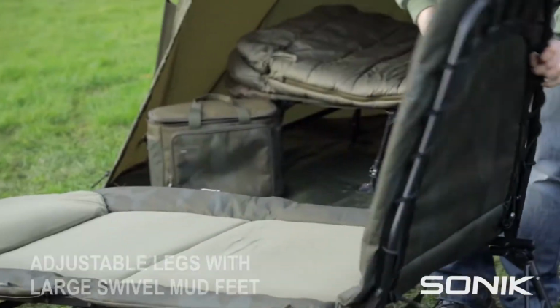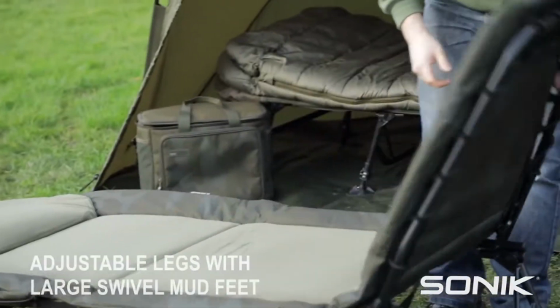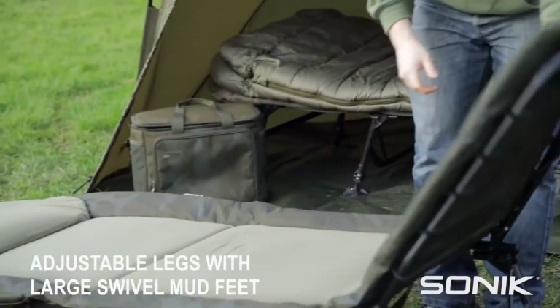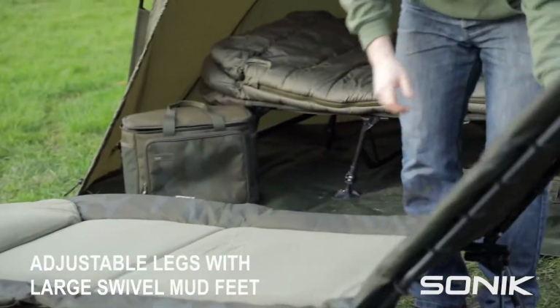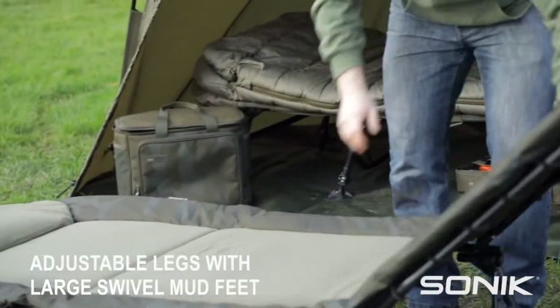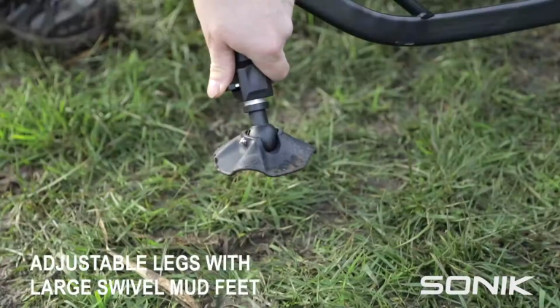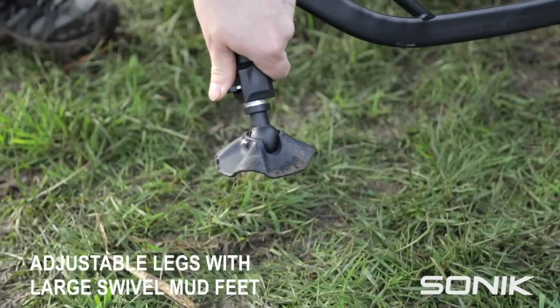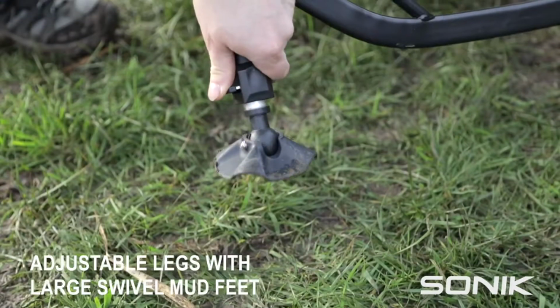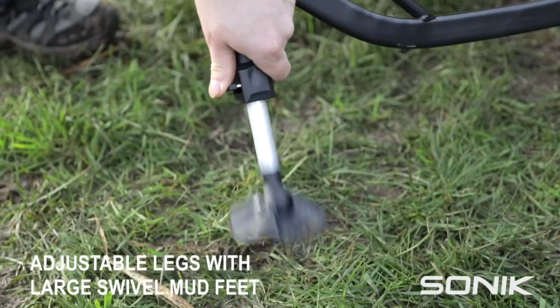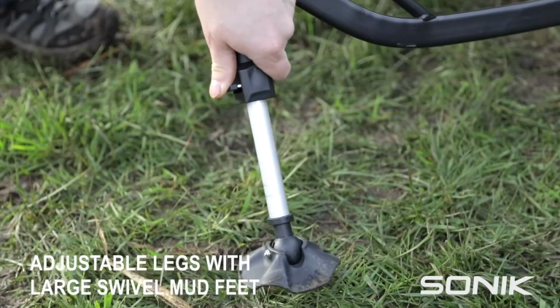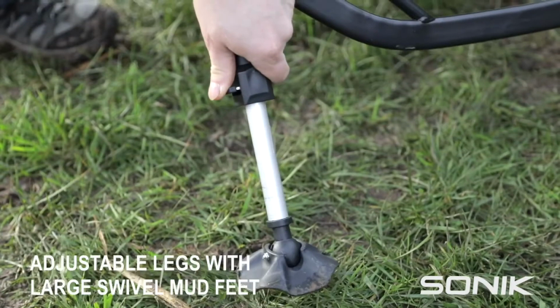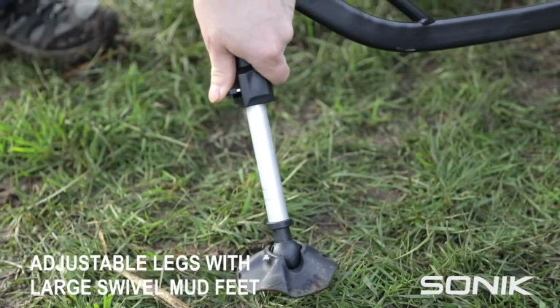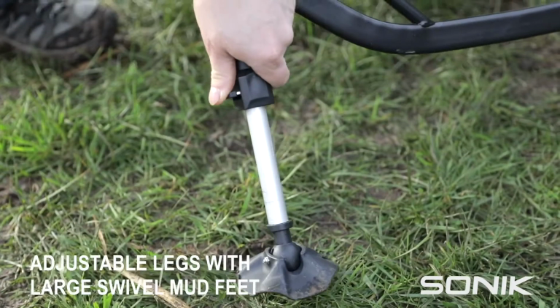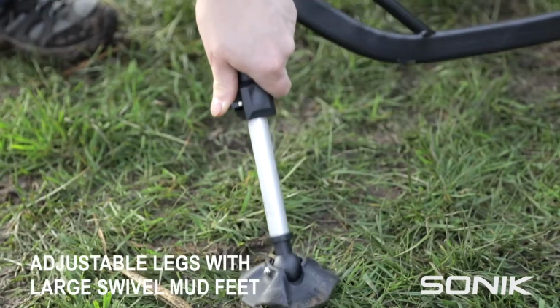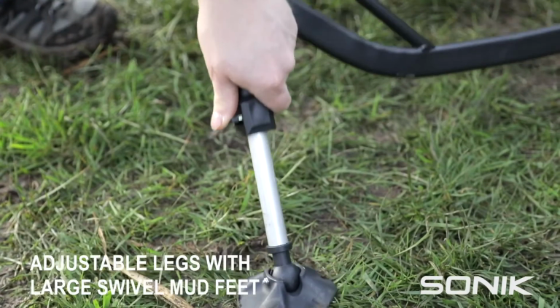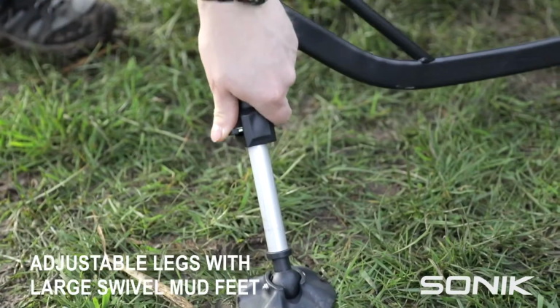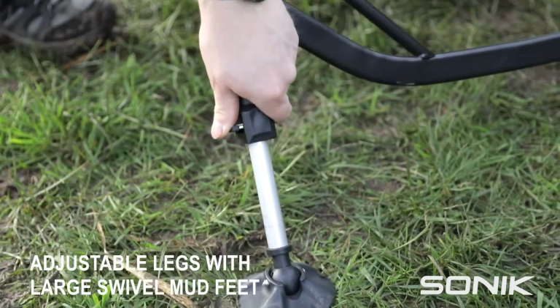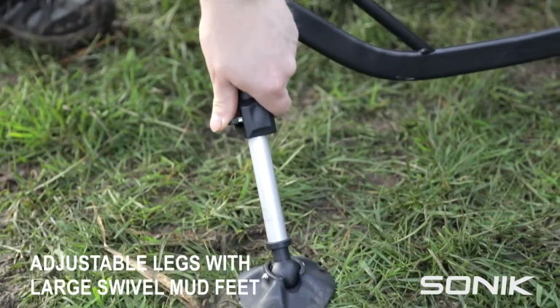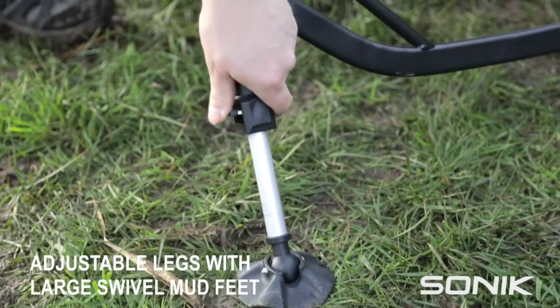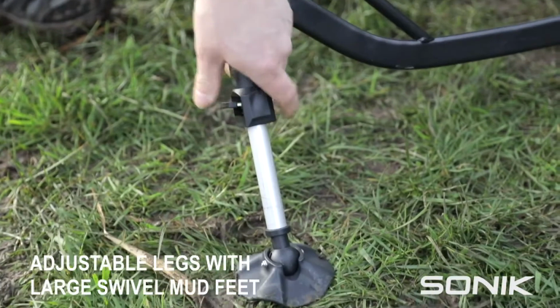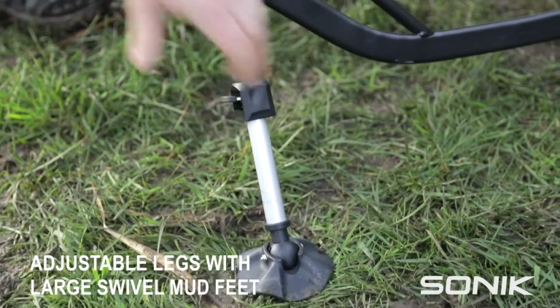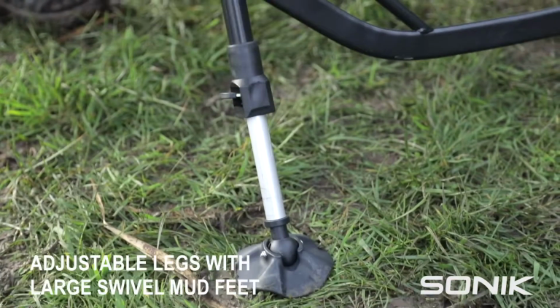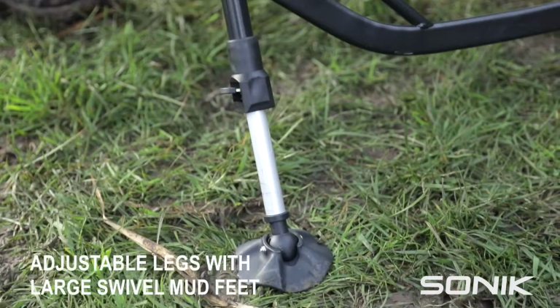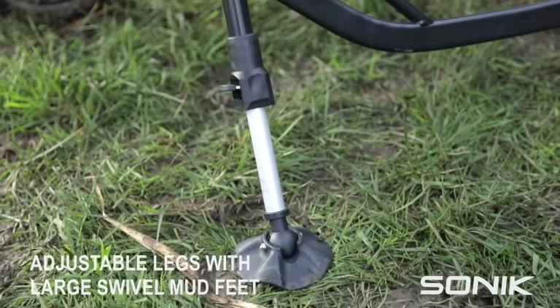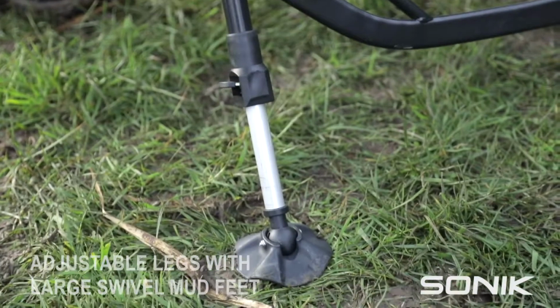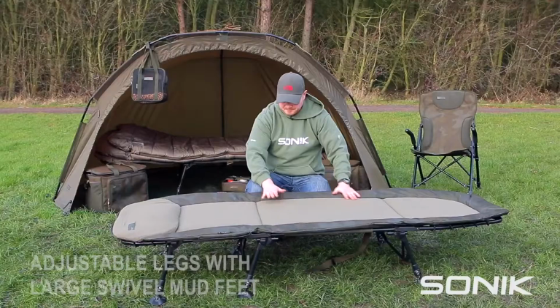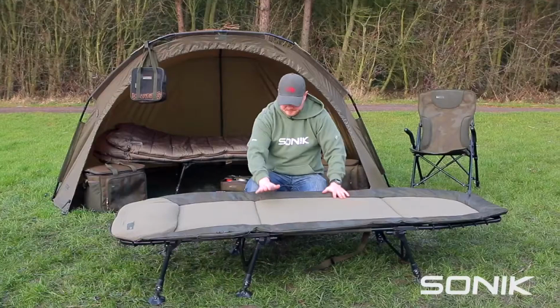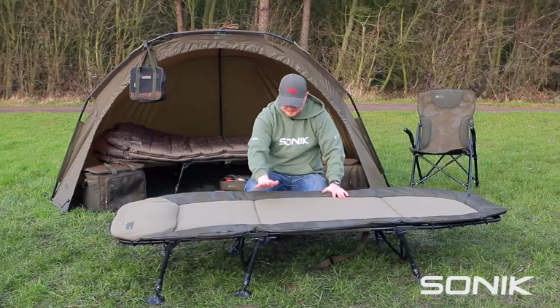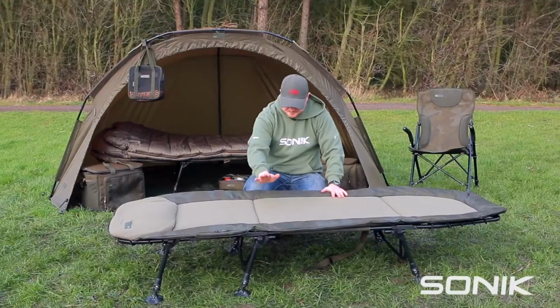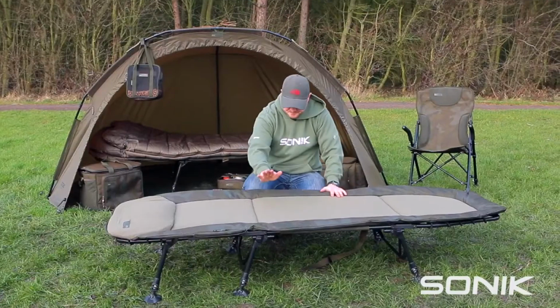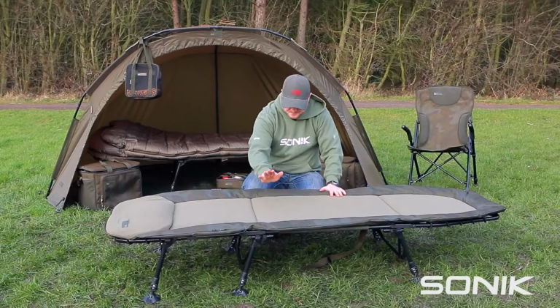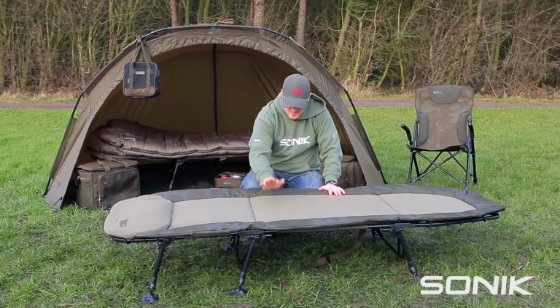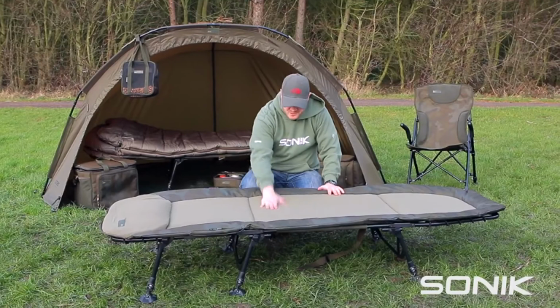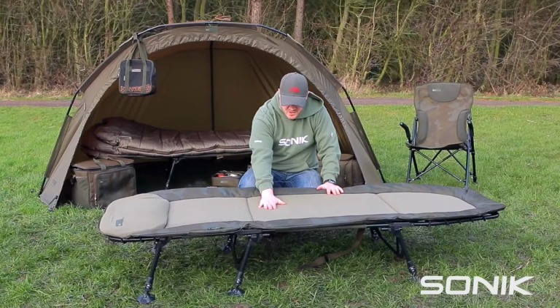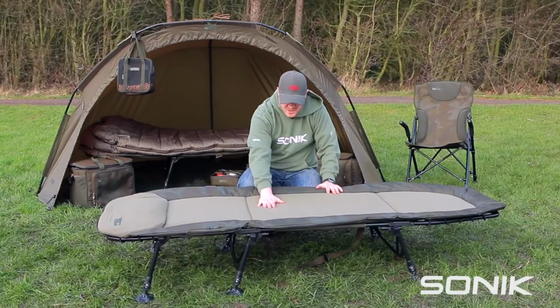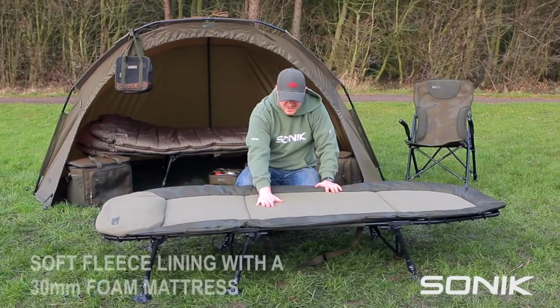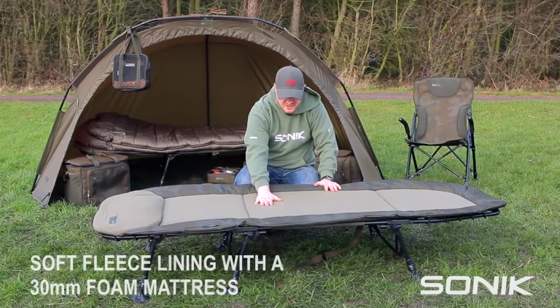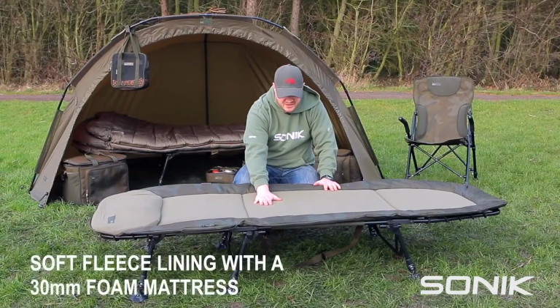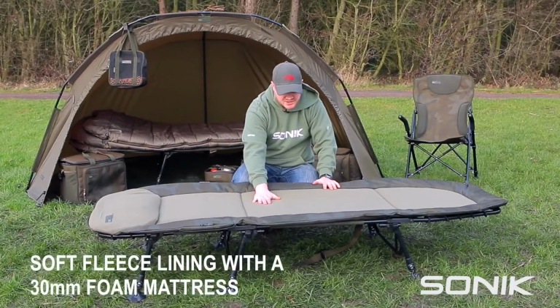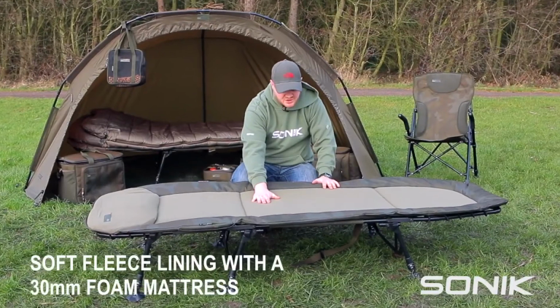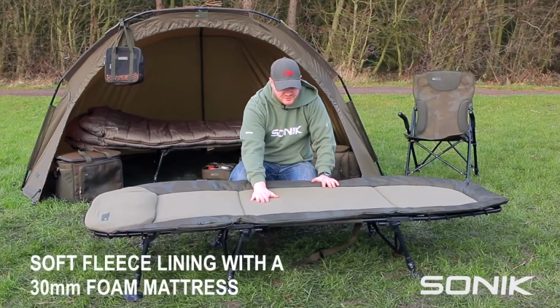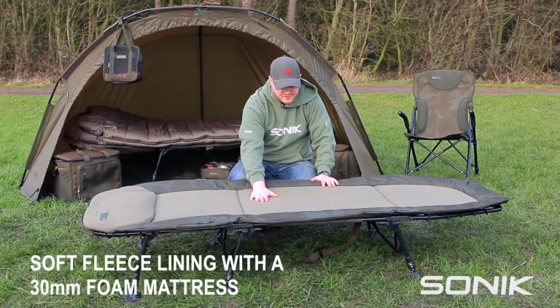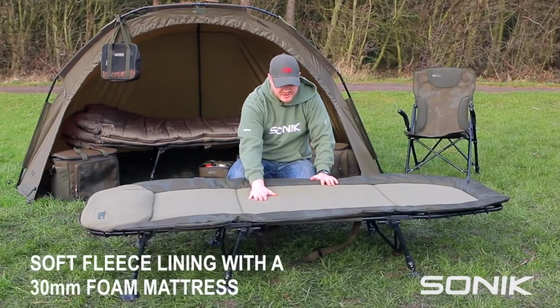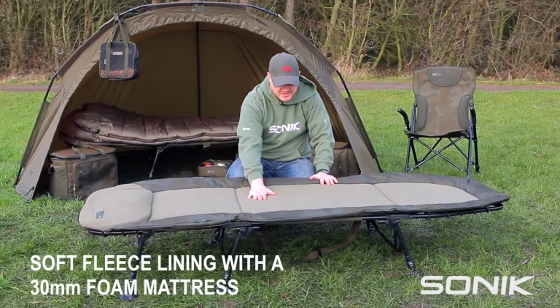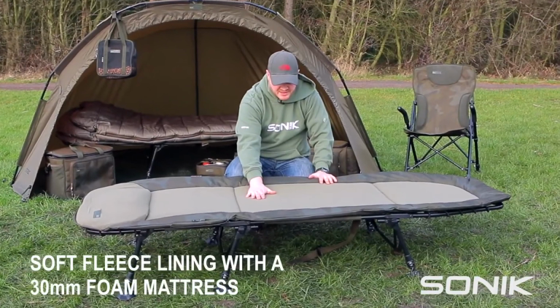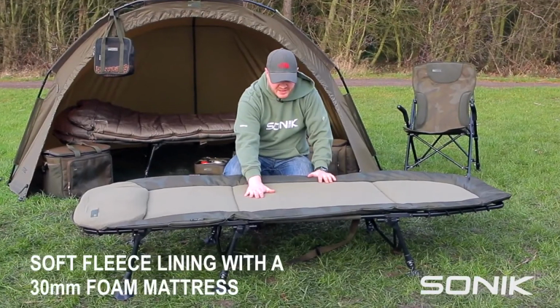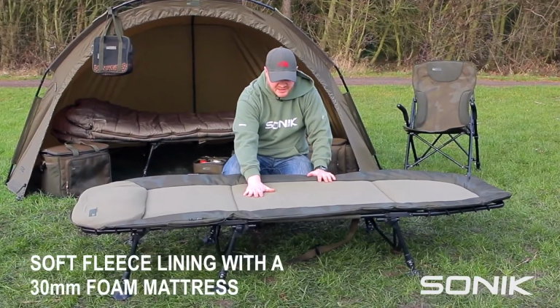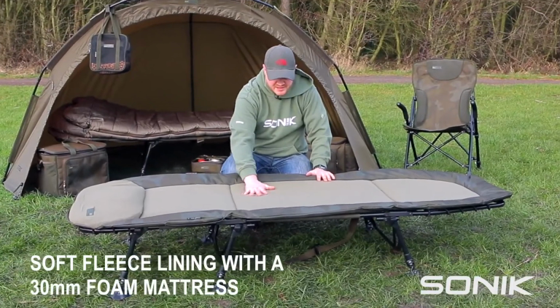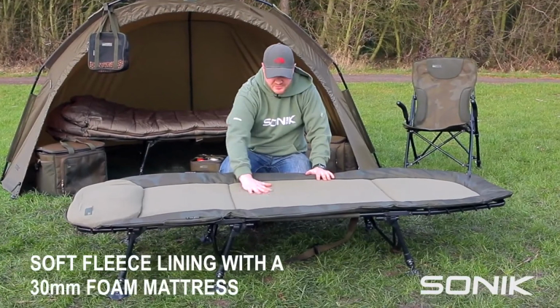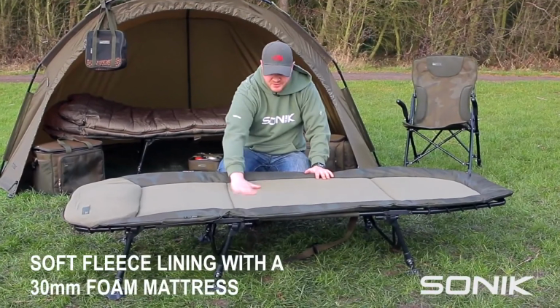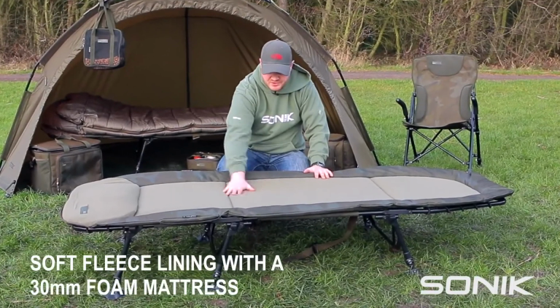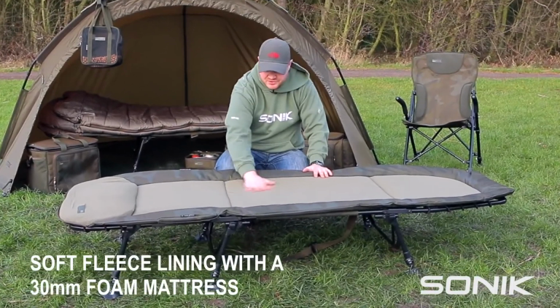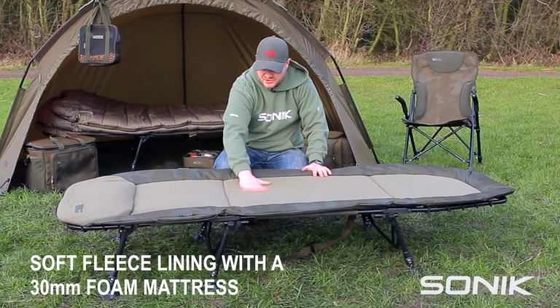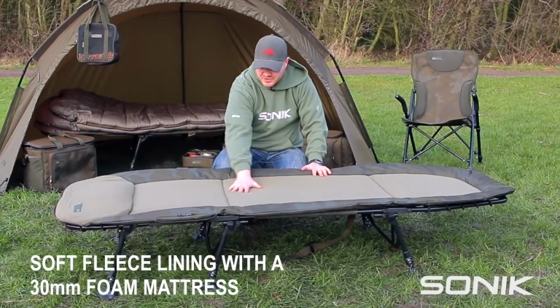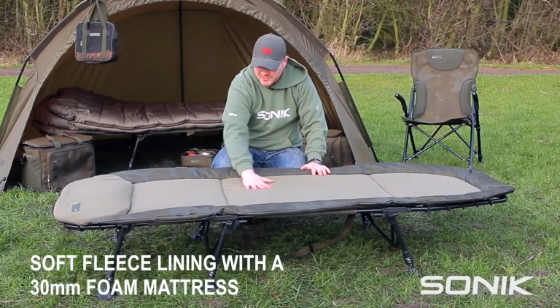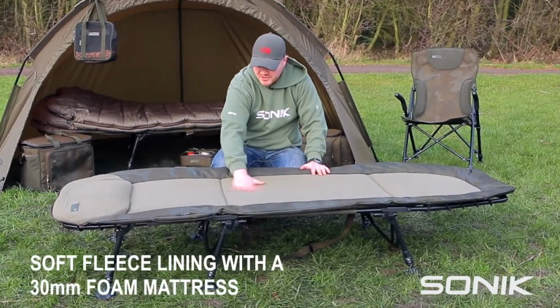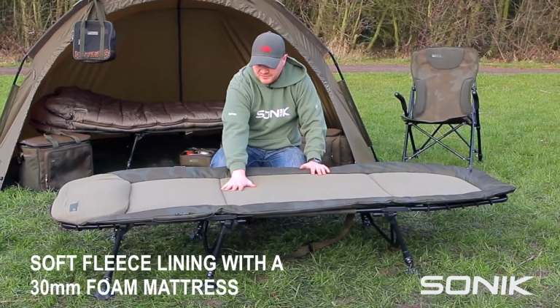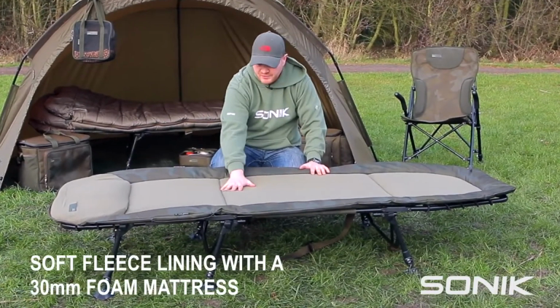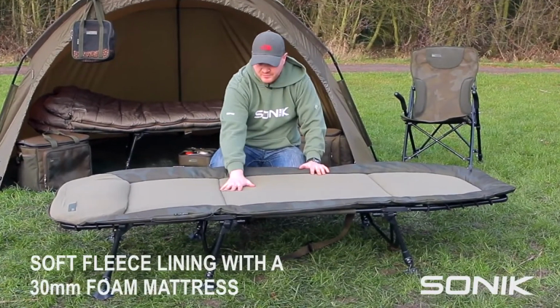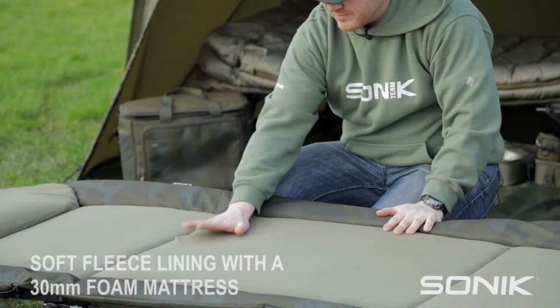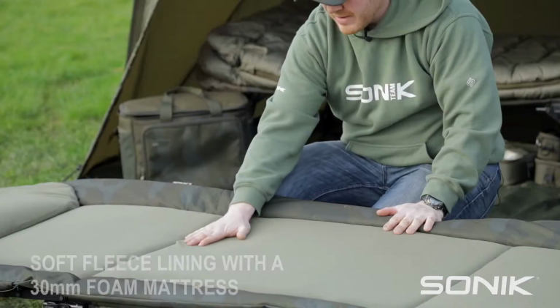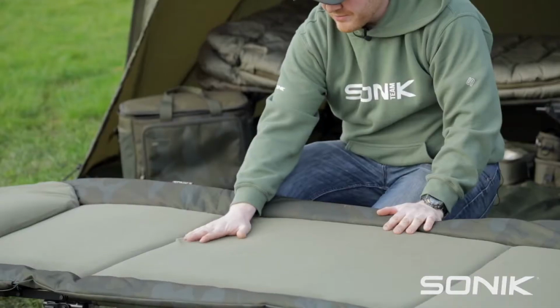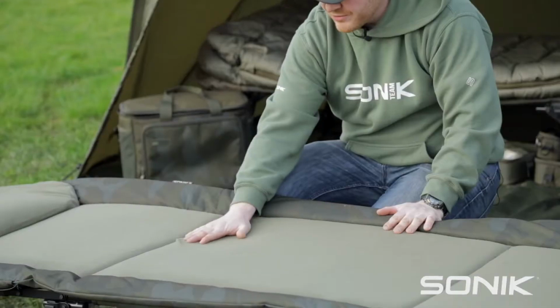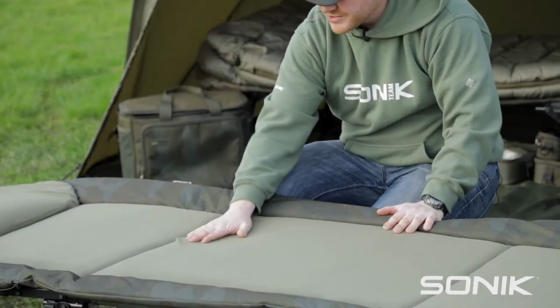Okay, so this is the new SK-TEC bed chair. A nice soft fleece lining with a 30mm foam mattress.